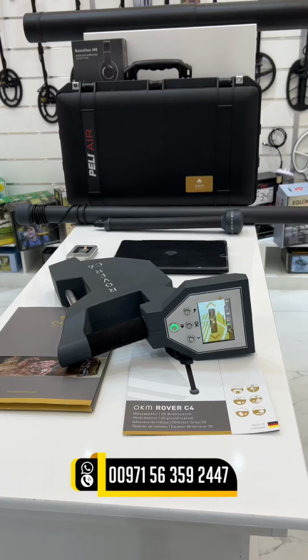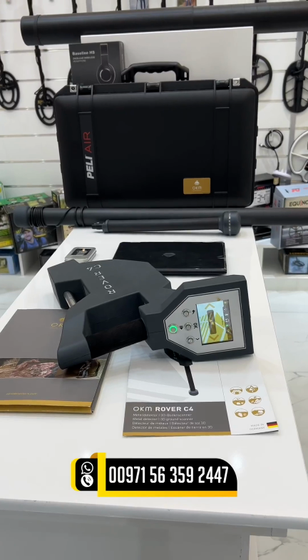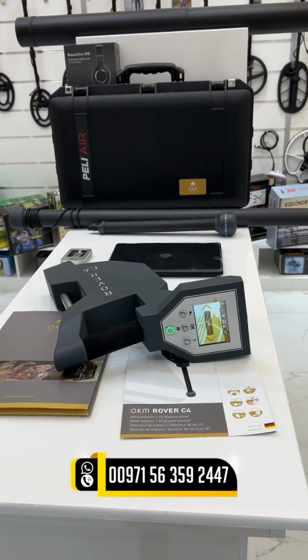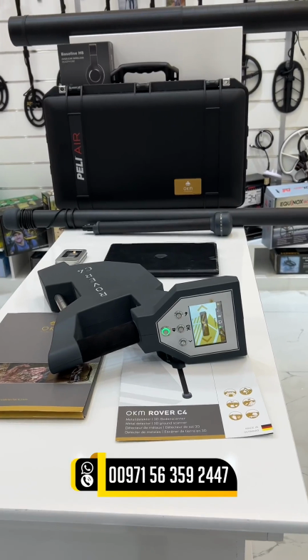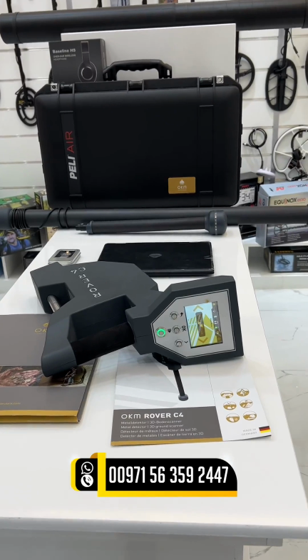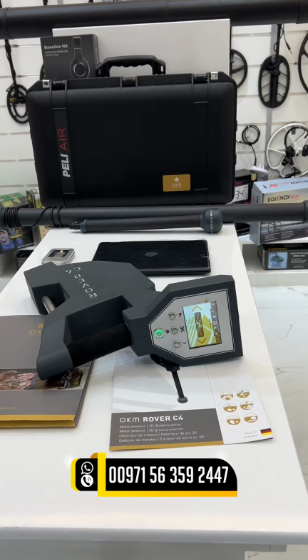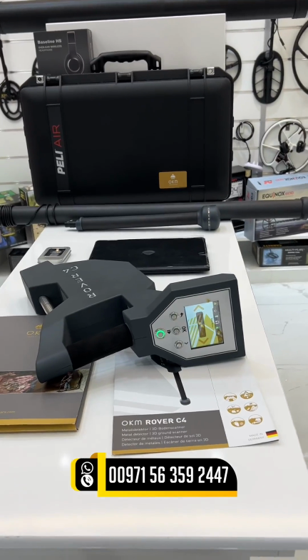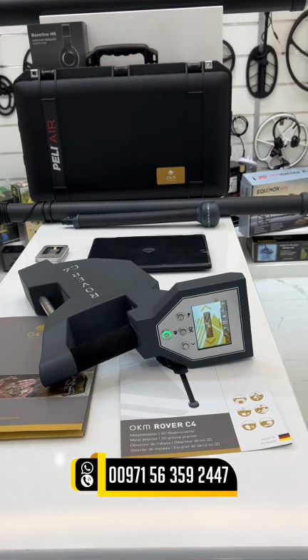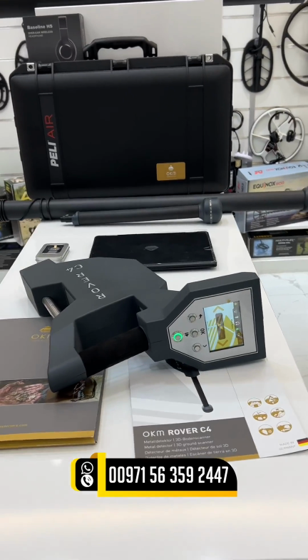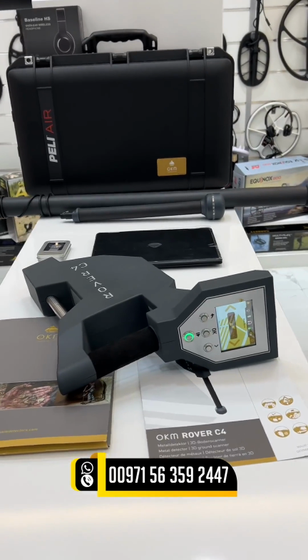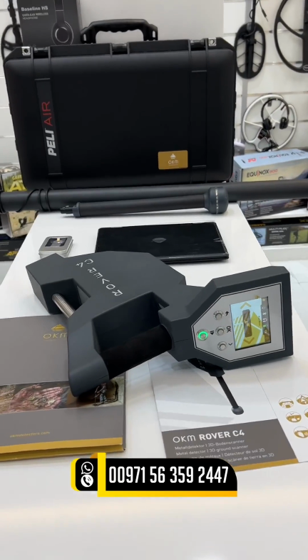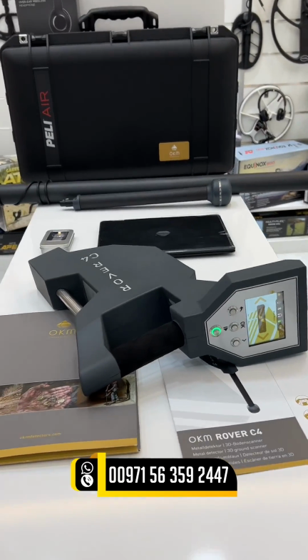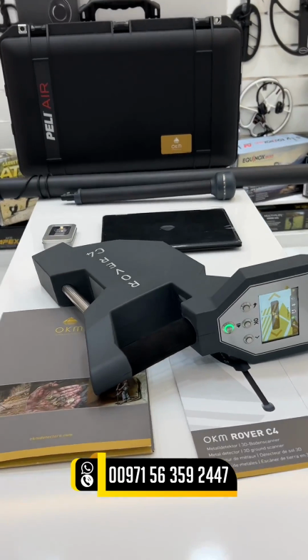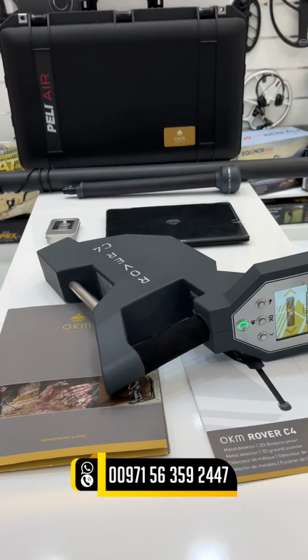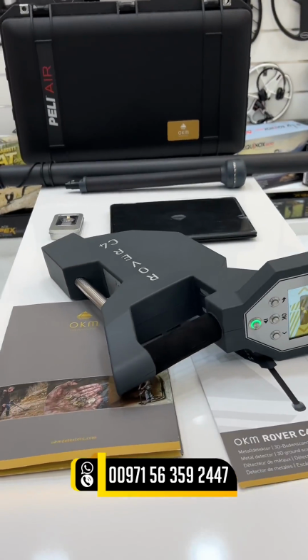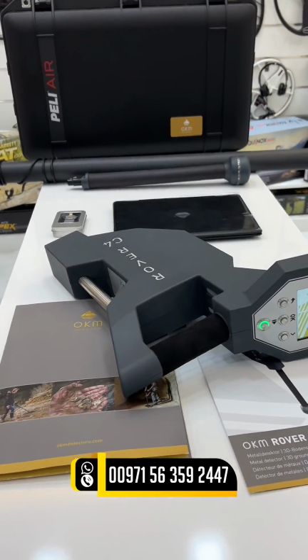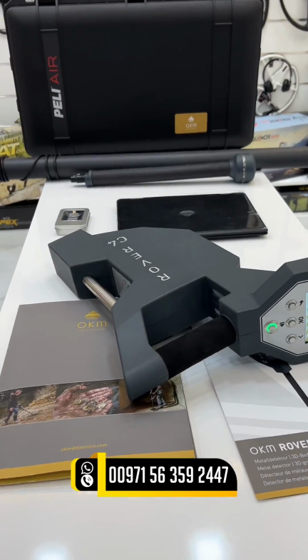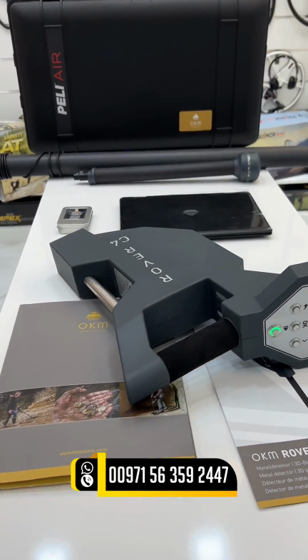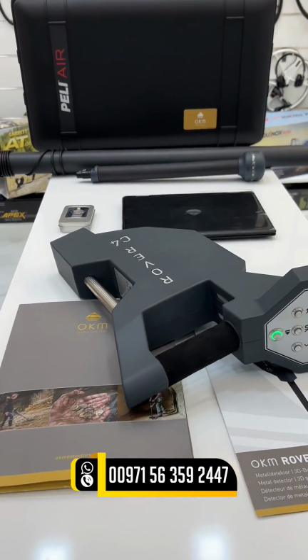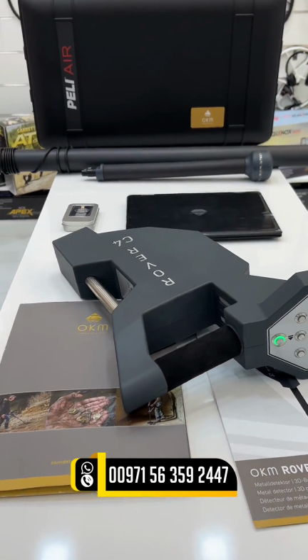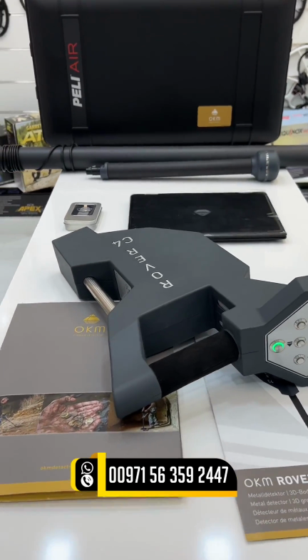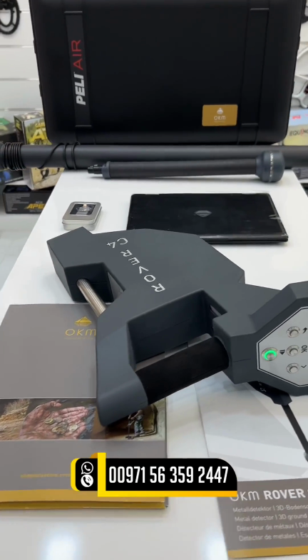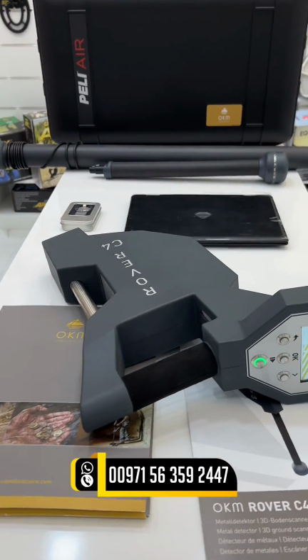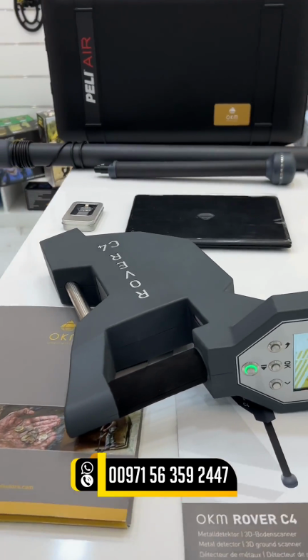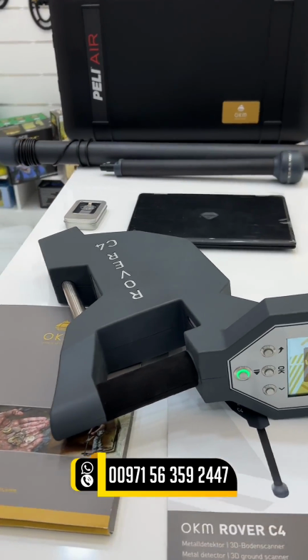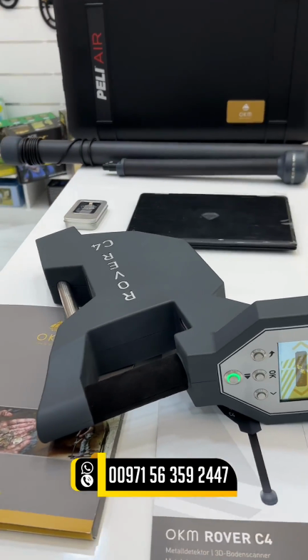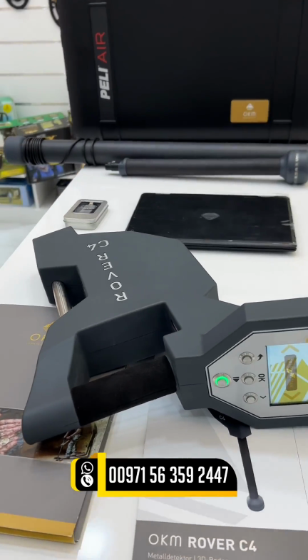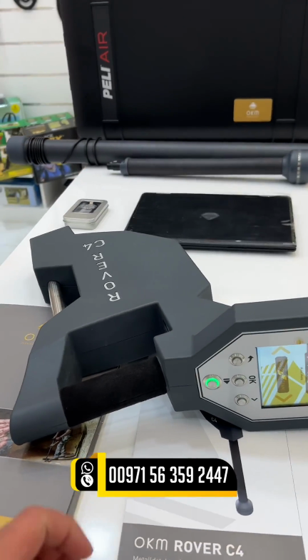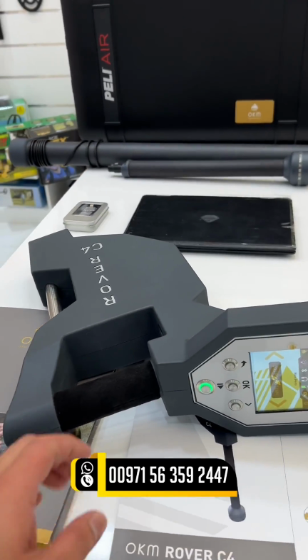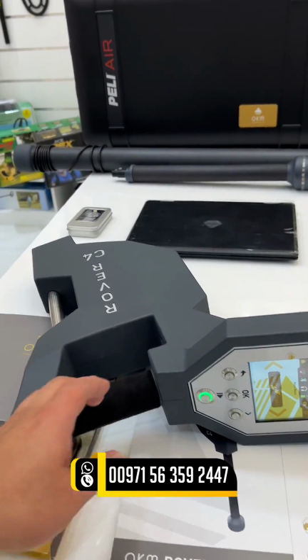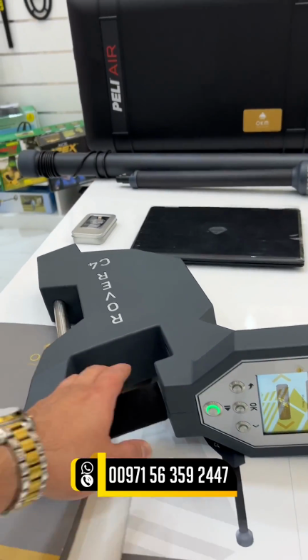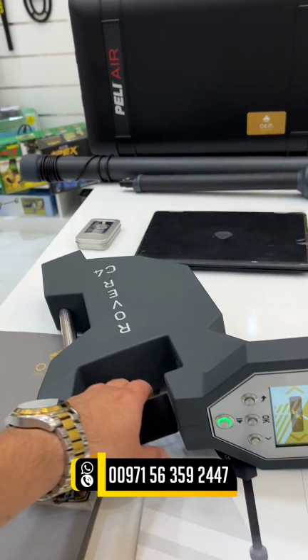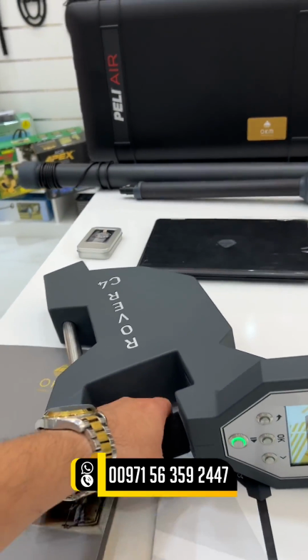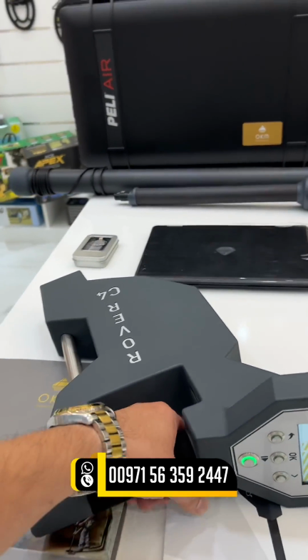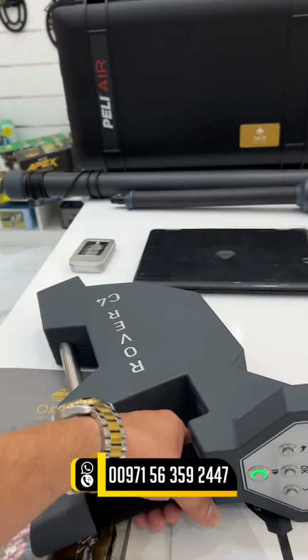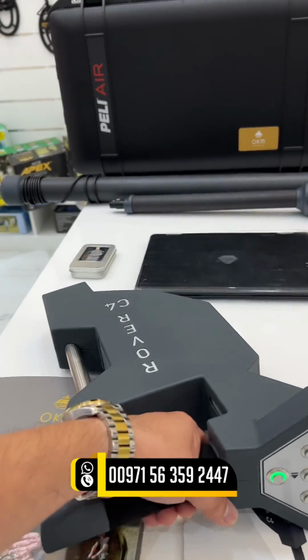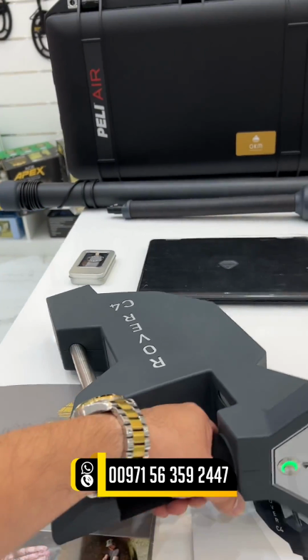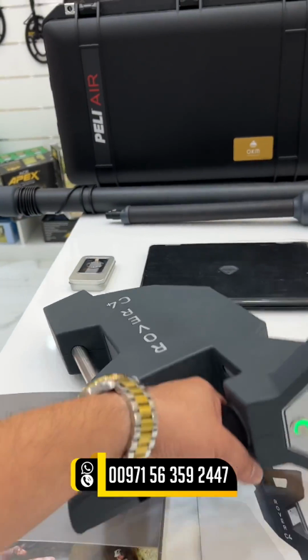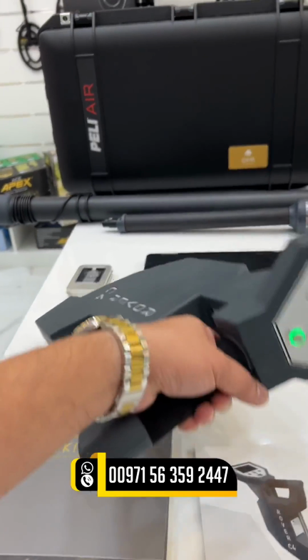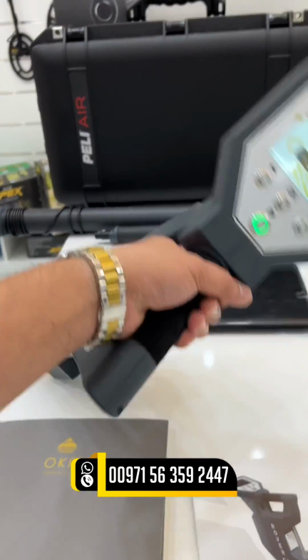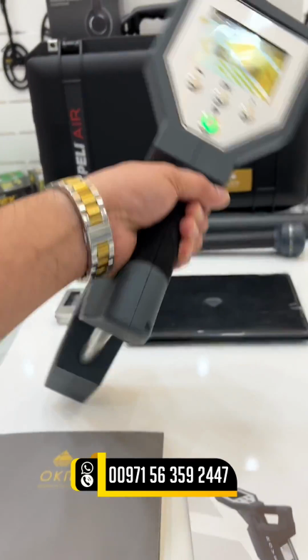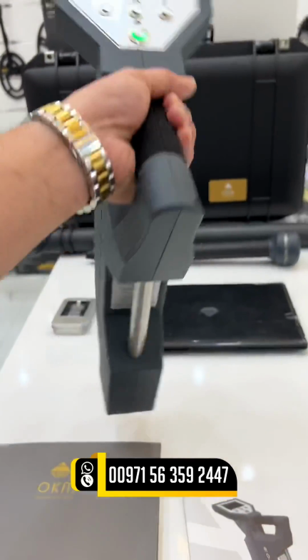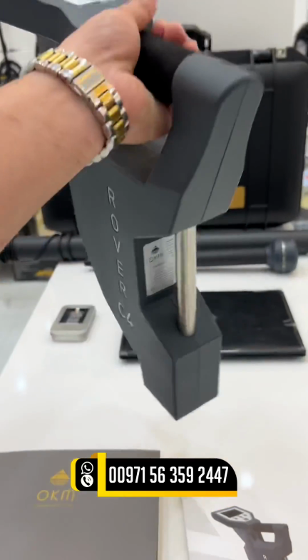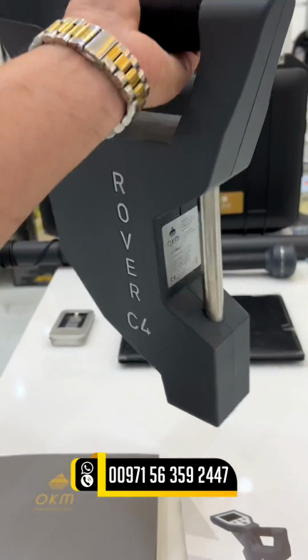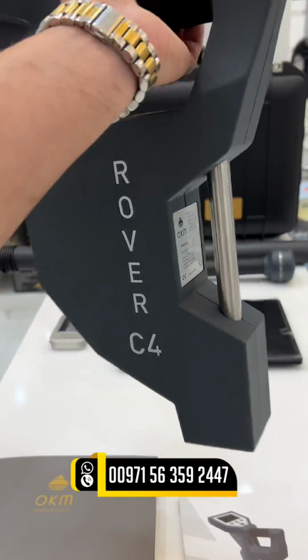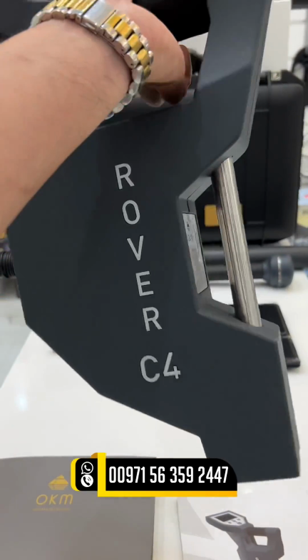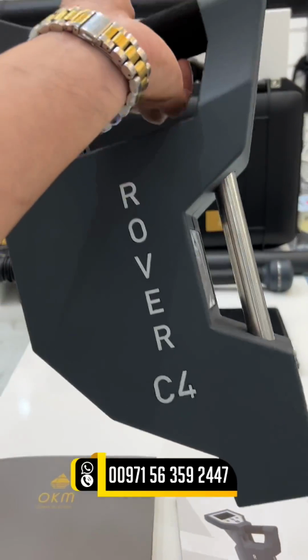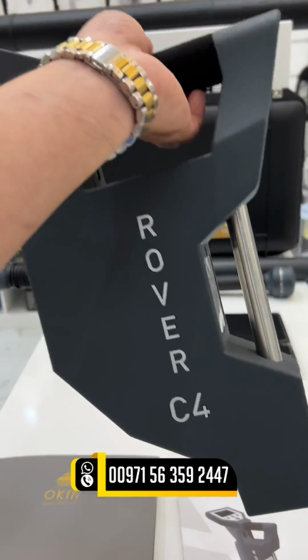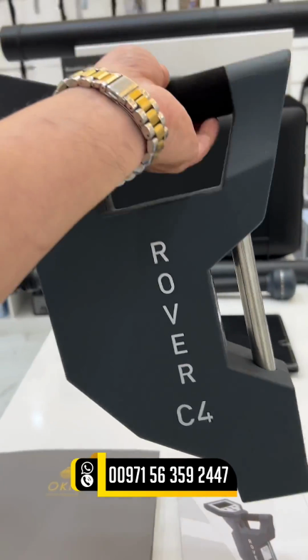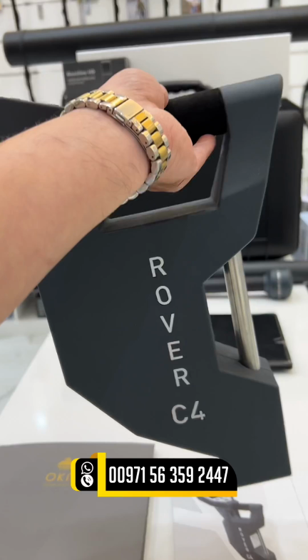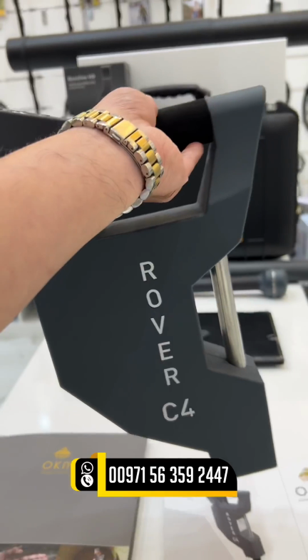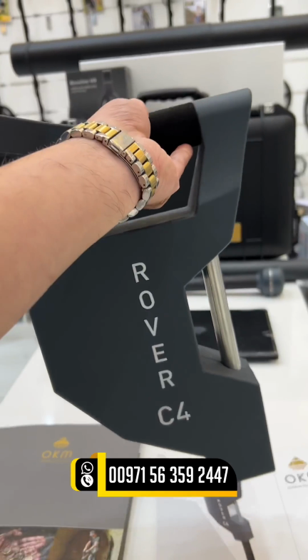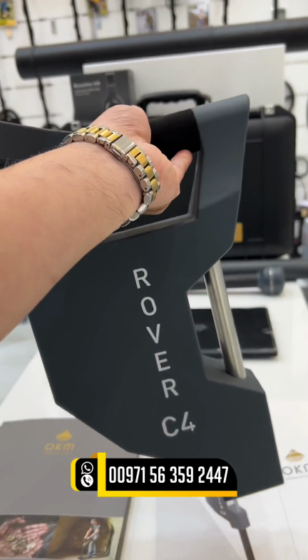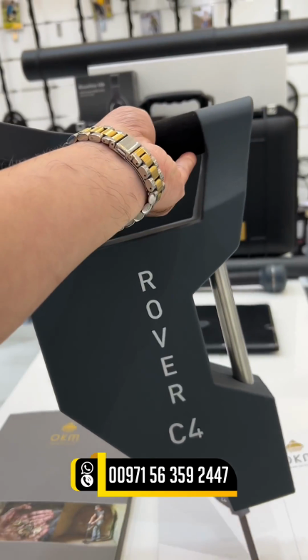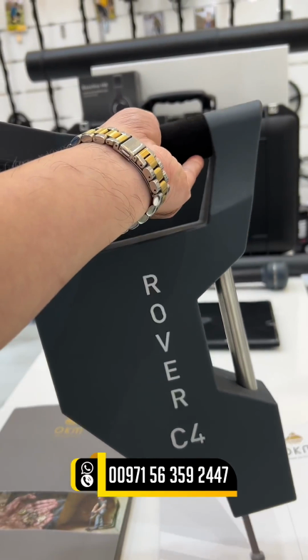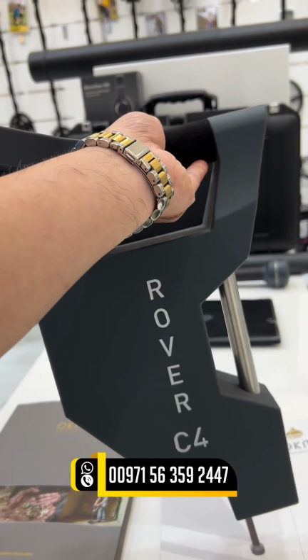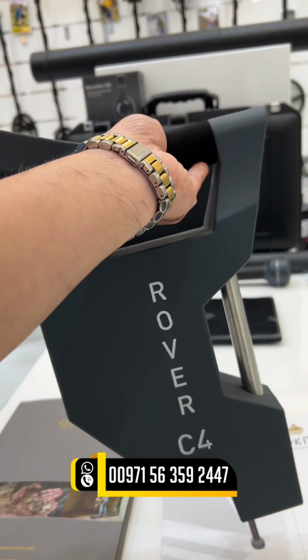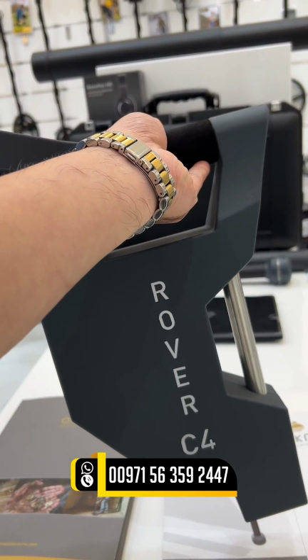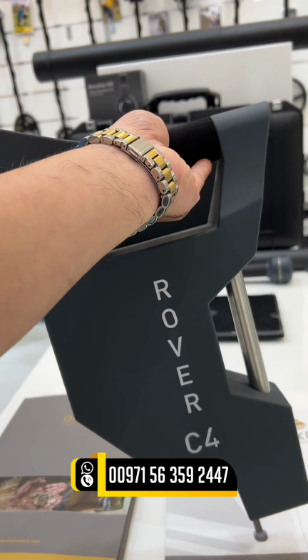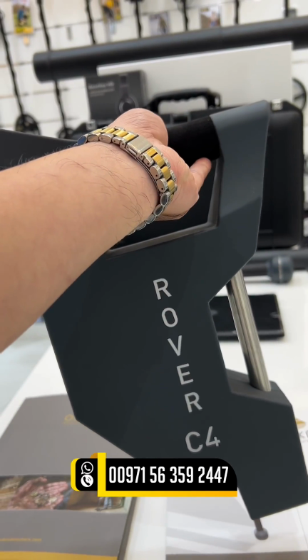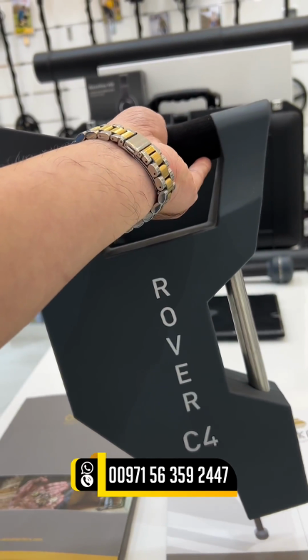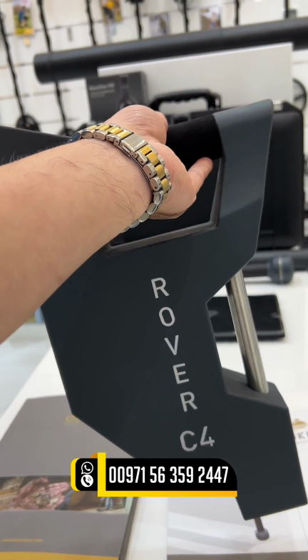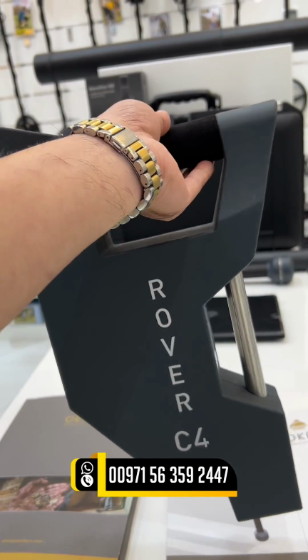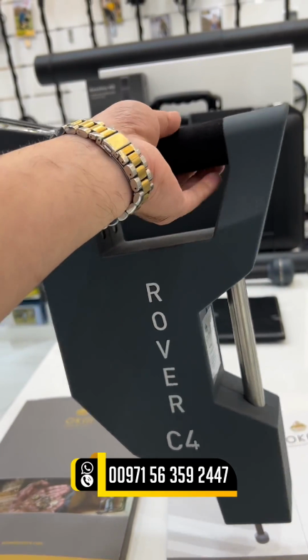Hello everyone, this is Golden Detector Company. For today's video, I'm going to review the Rover C4 device.